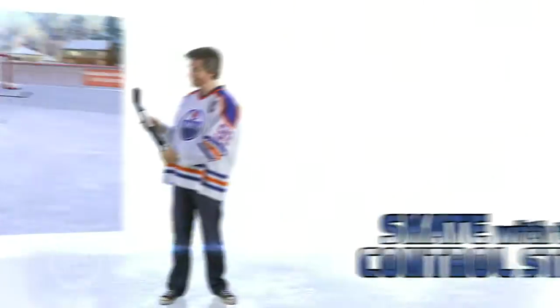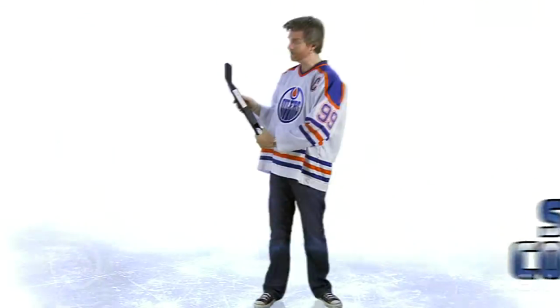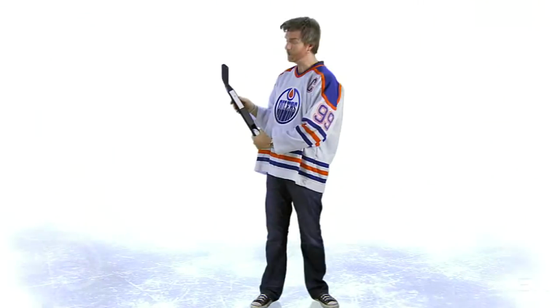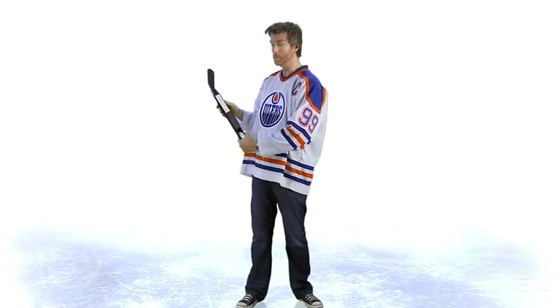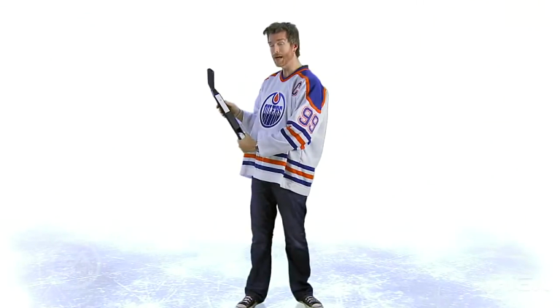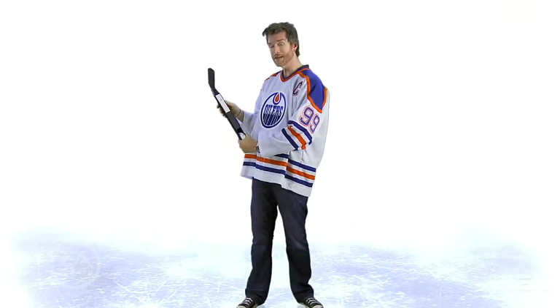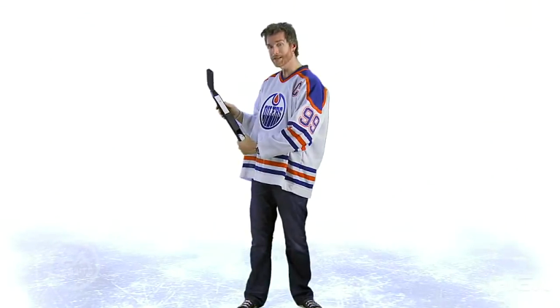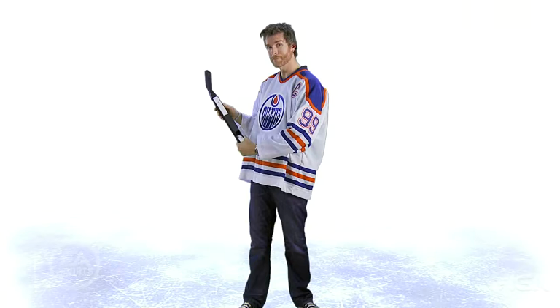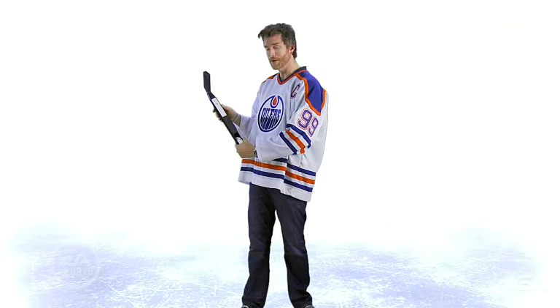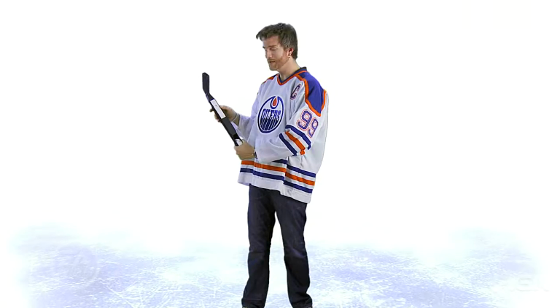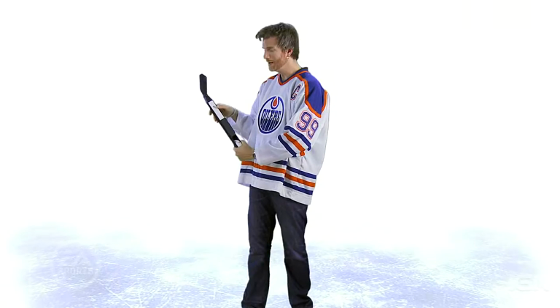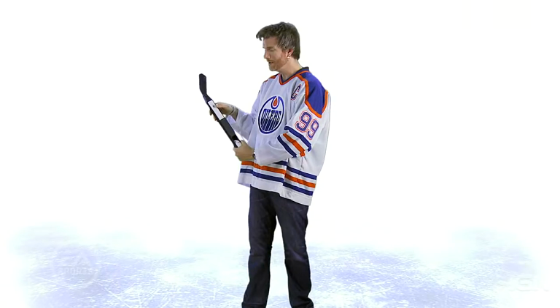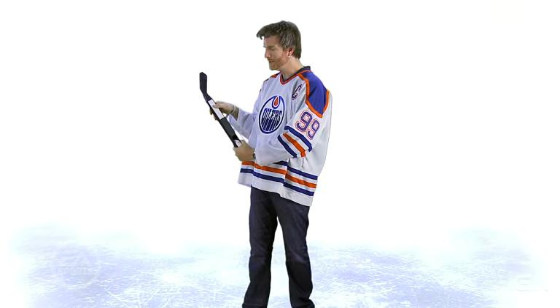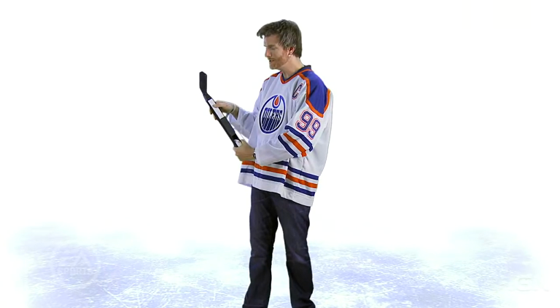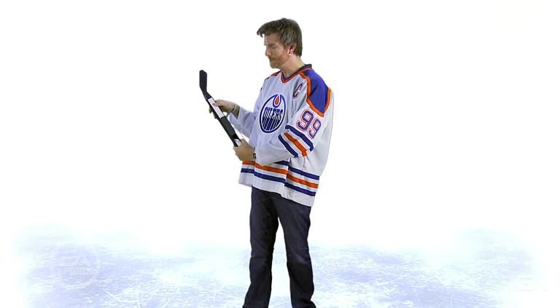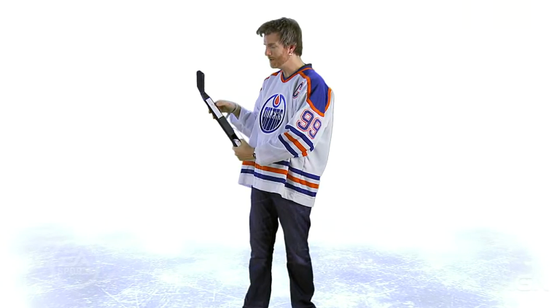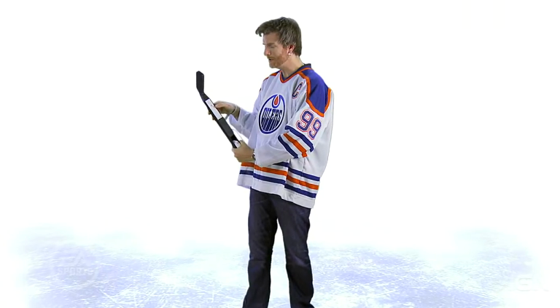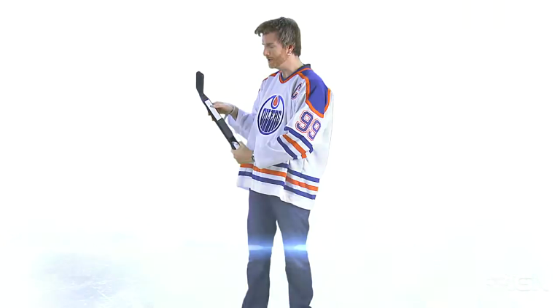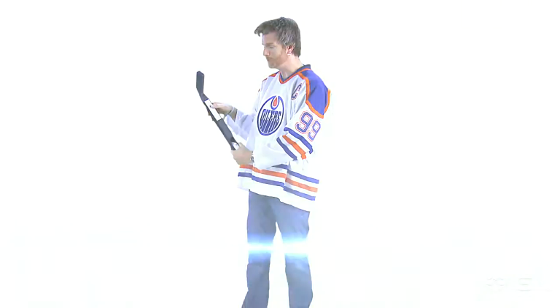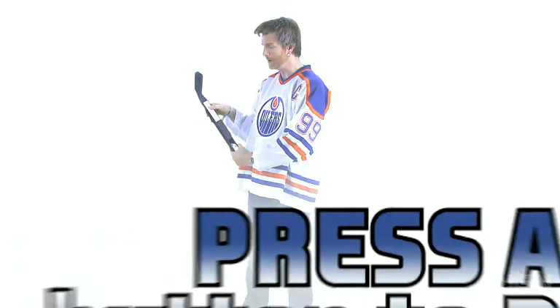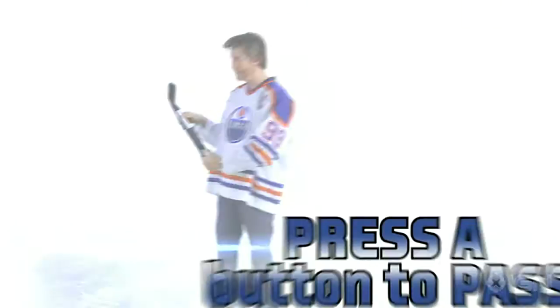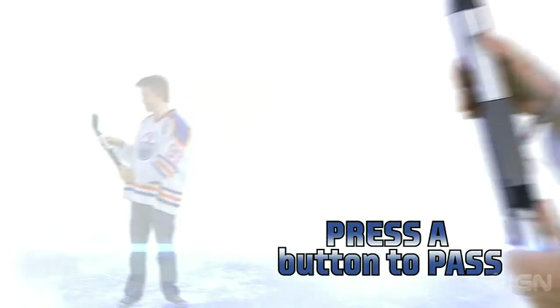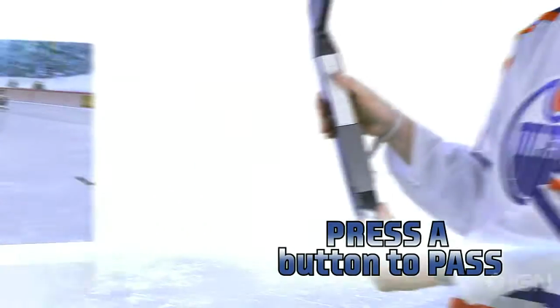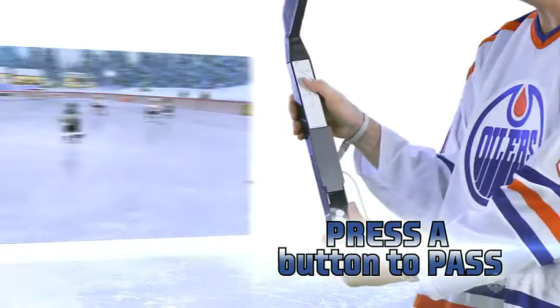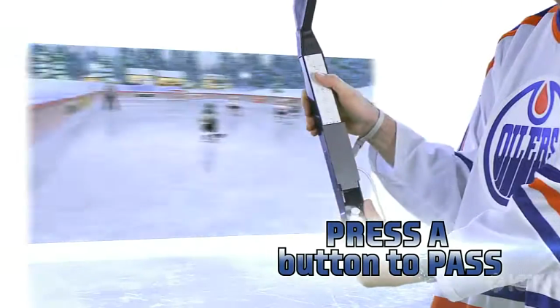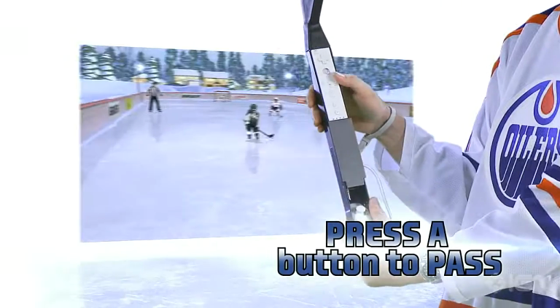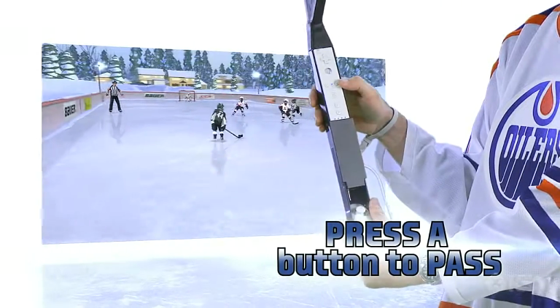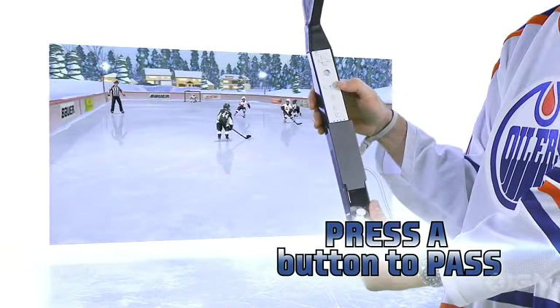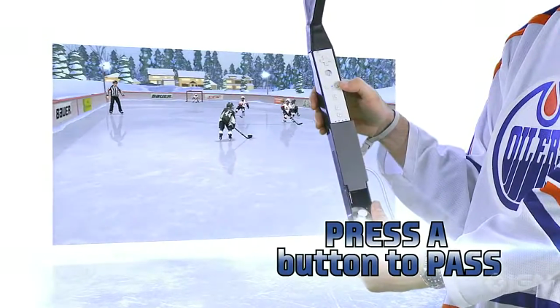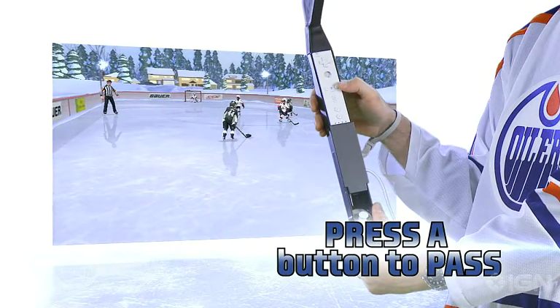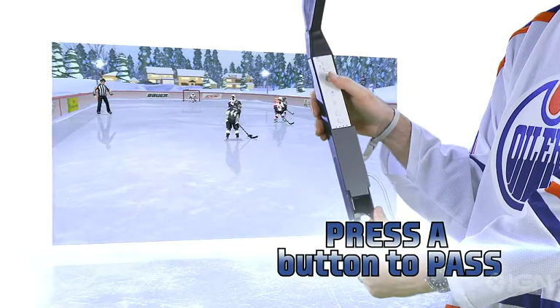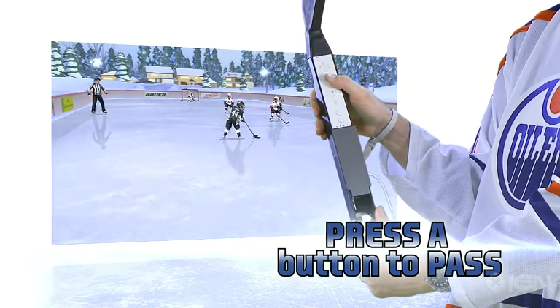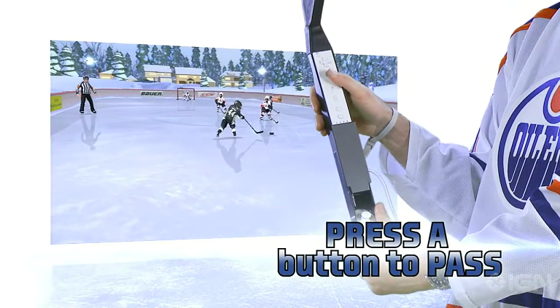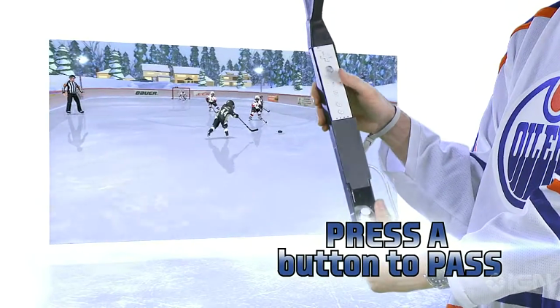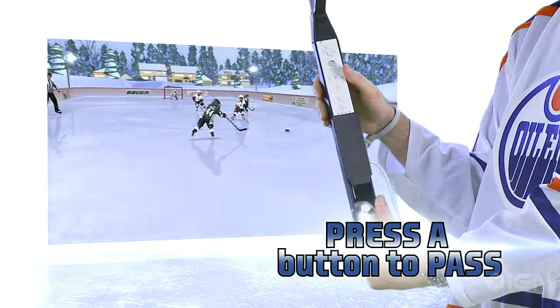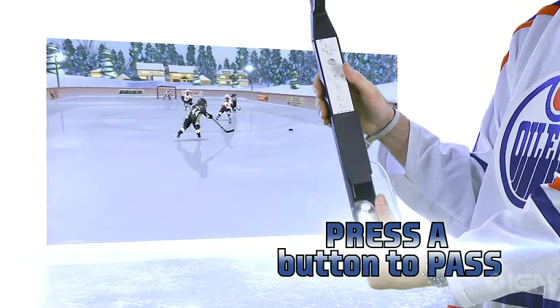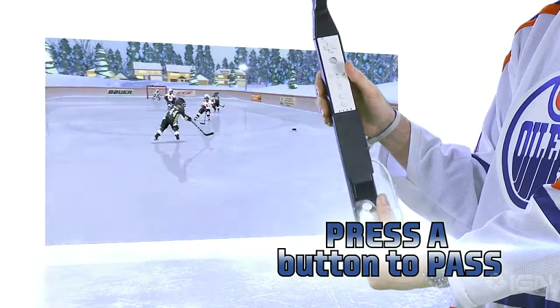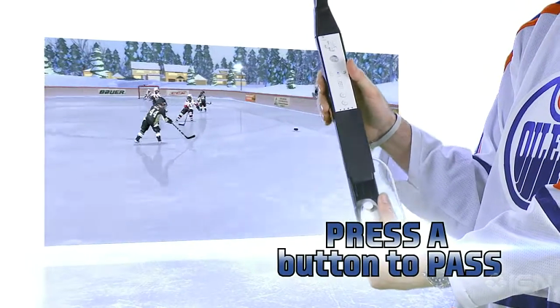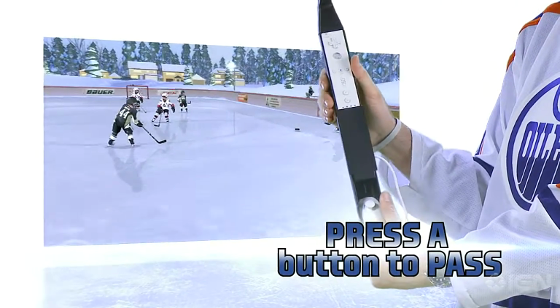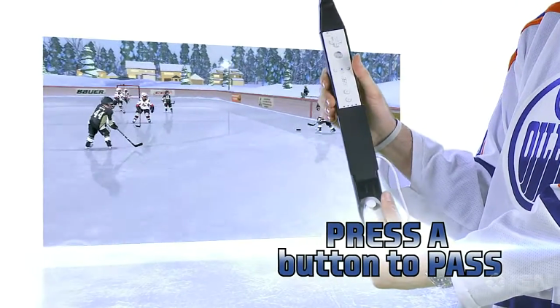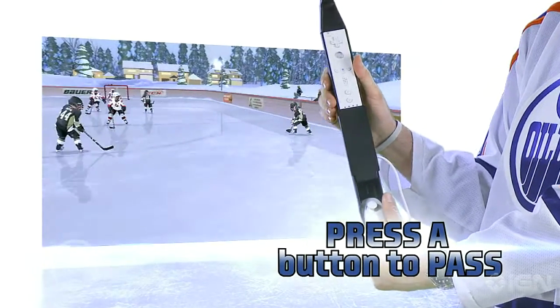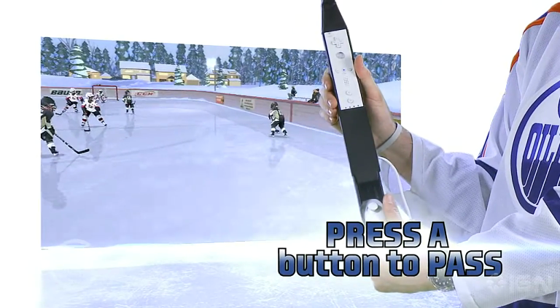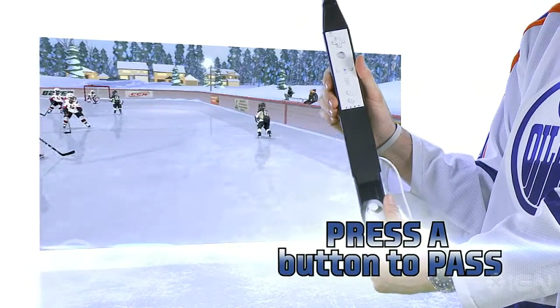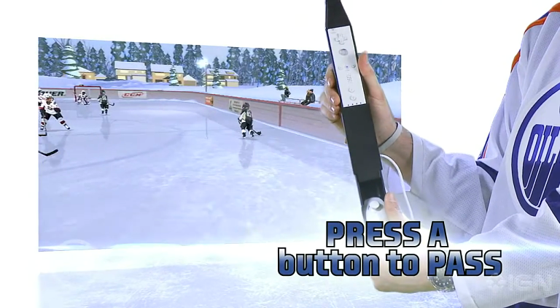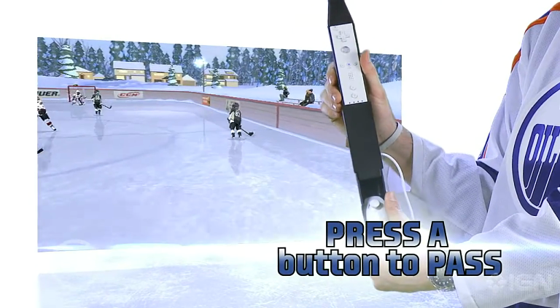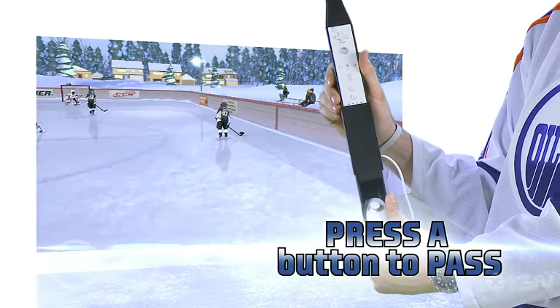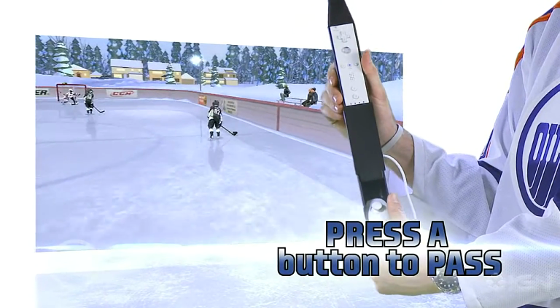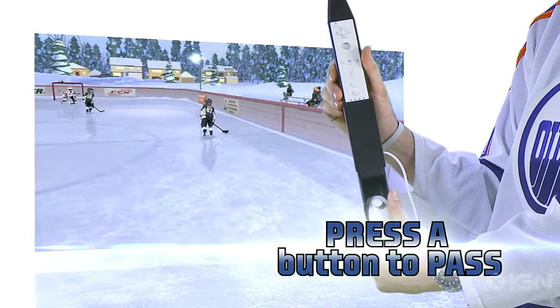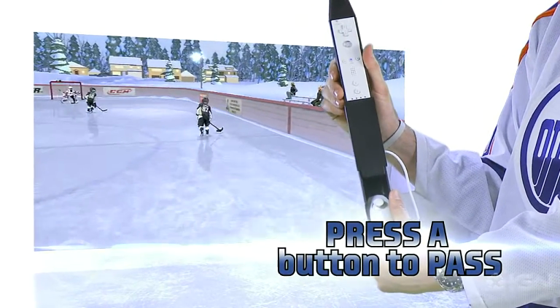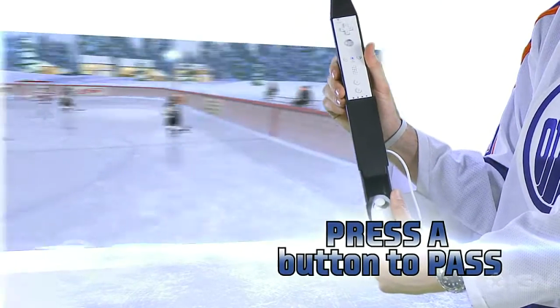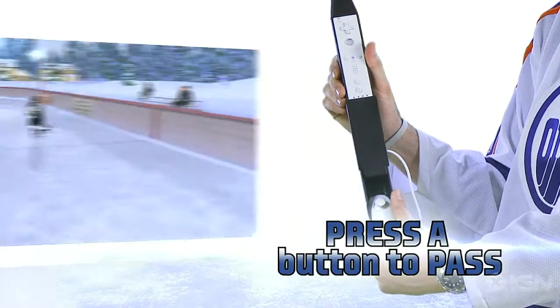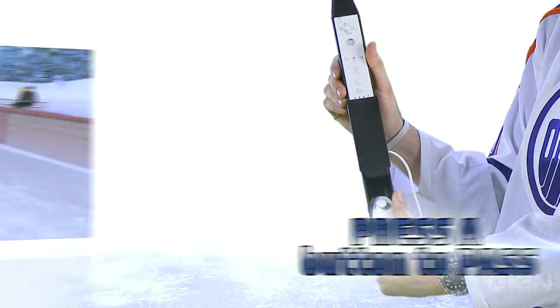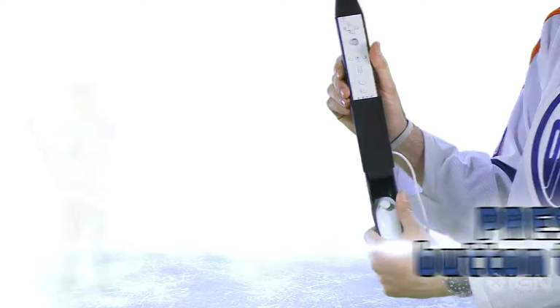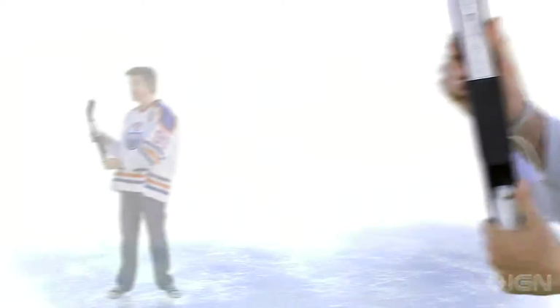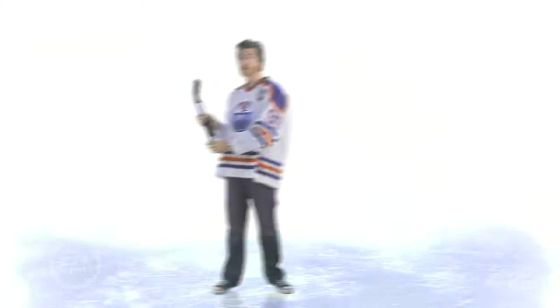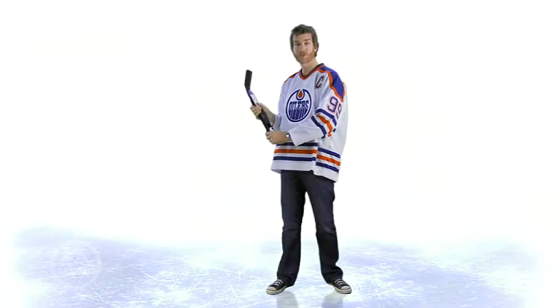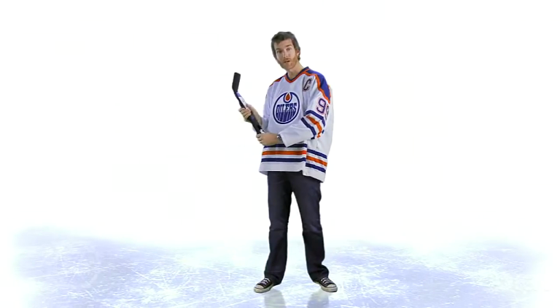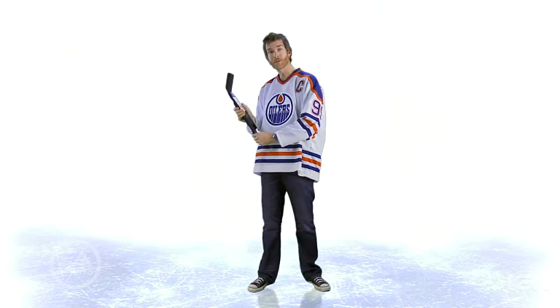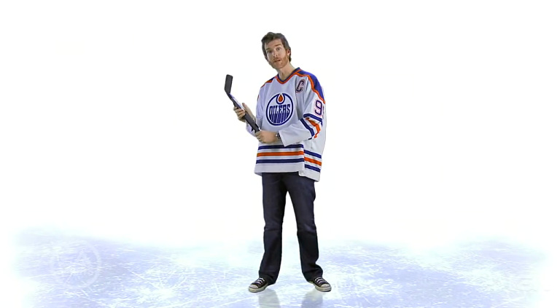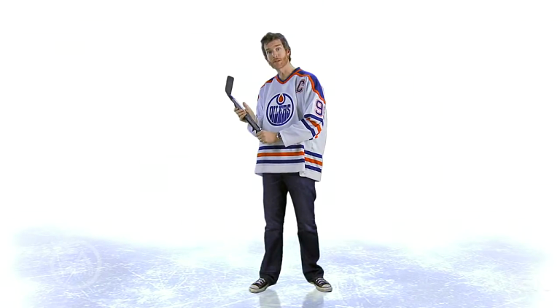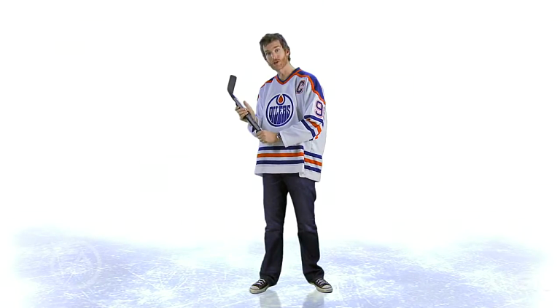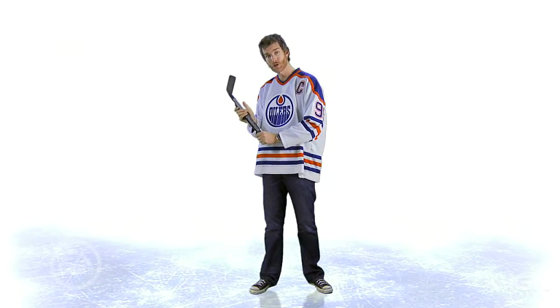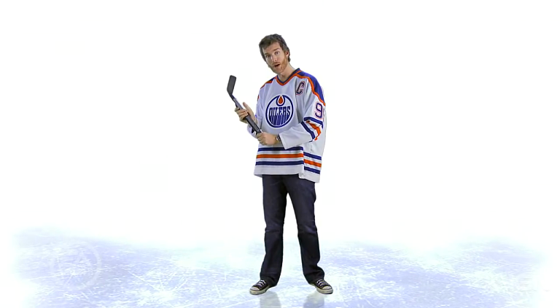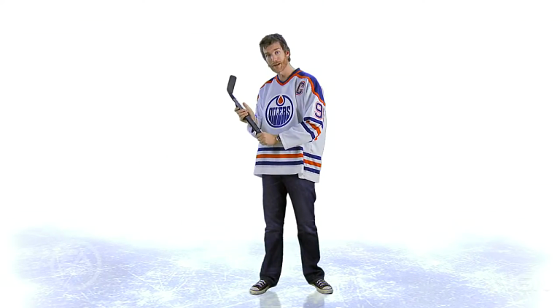If you want to pass the puck, this is the button you need right here. This is the A button — hit it with your thumb, and that'll pass to the best person around you.